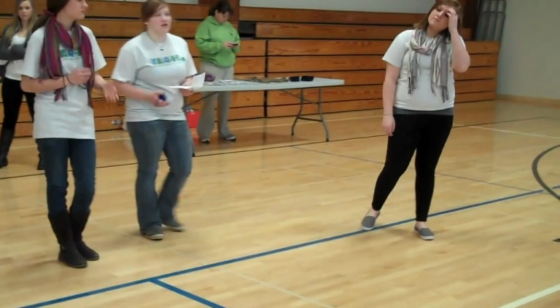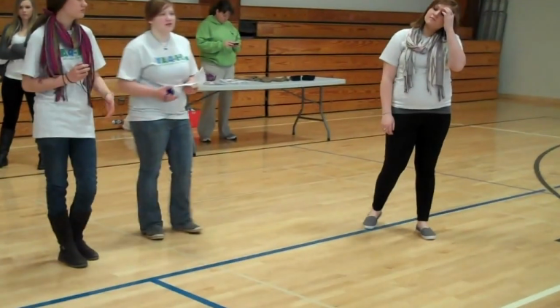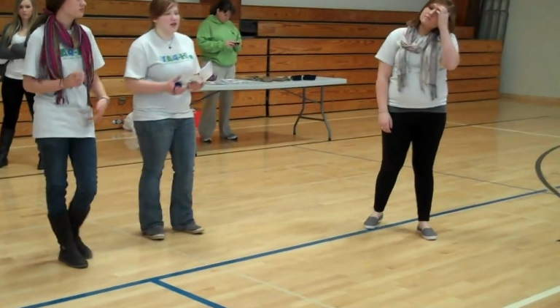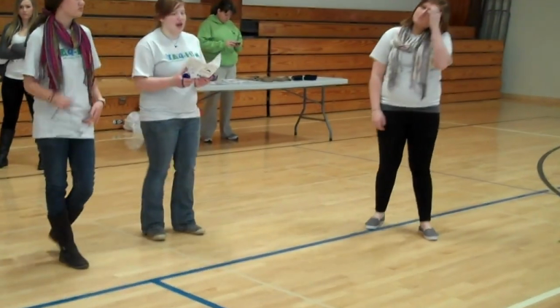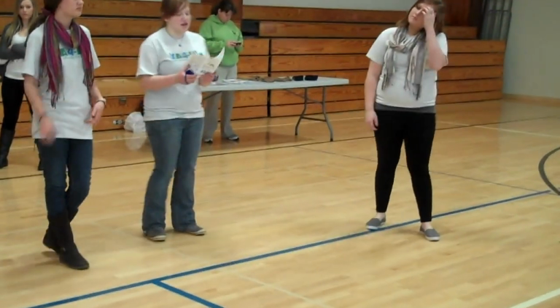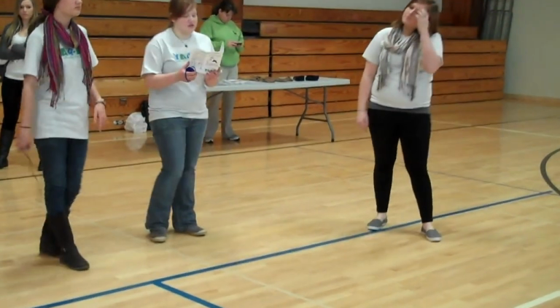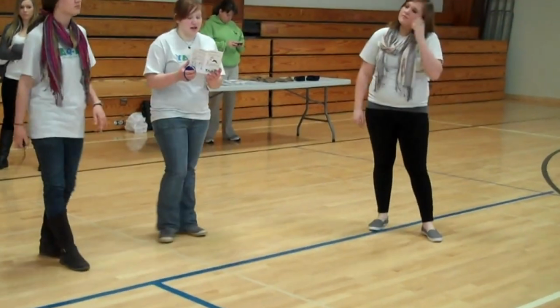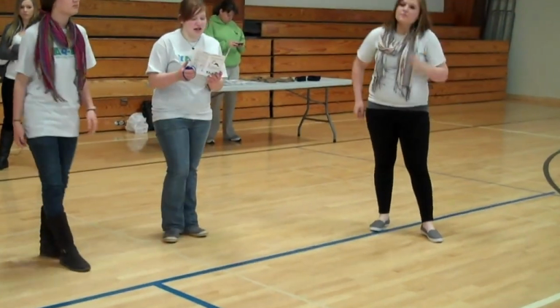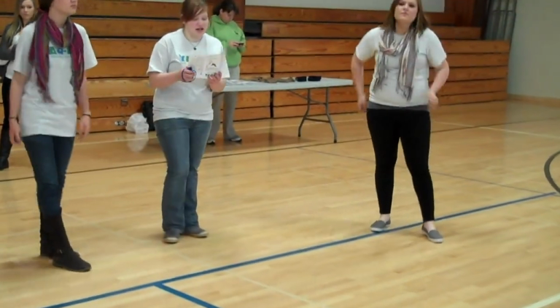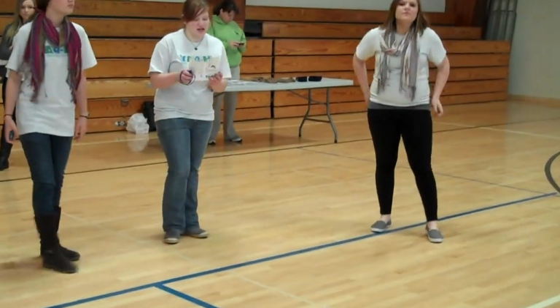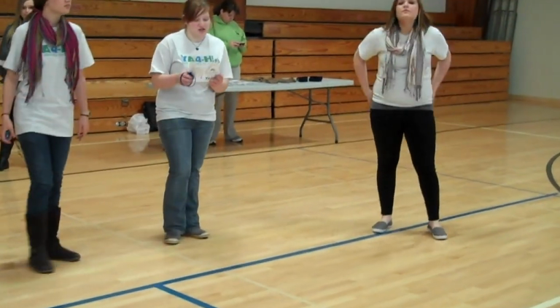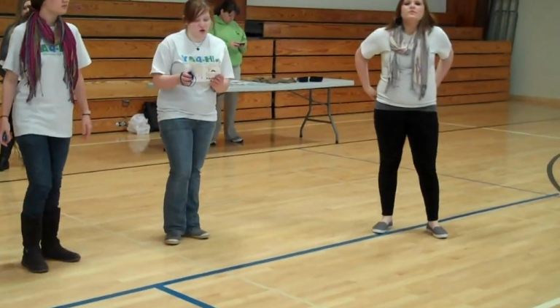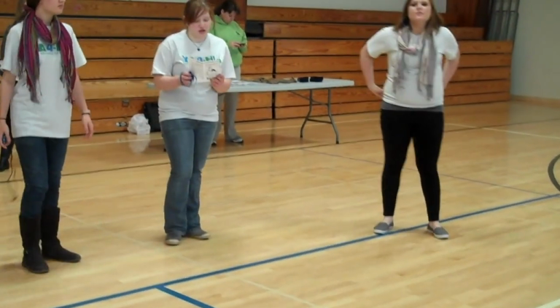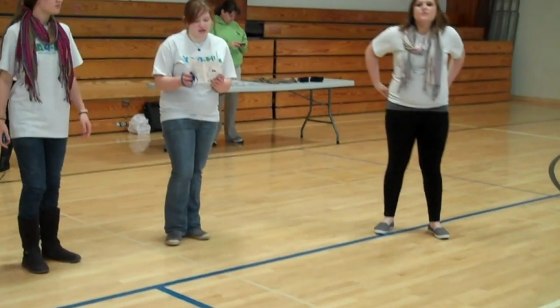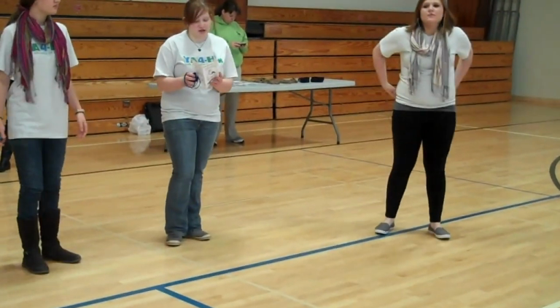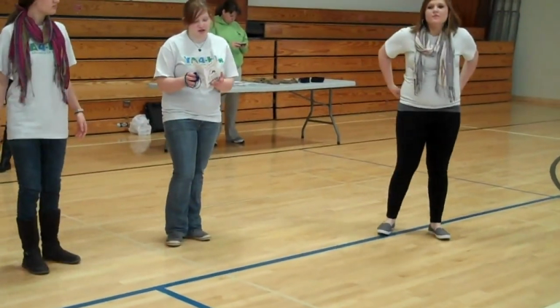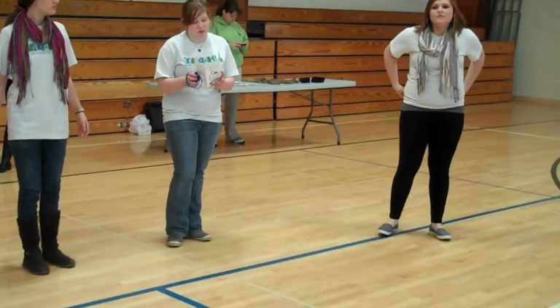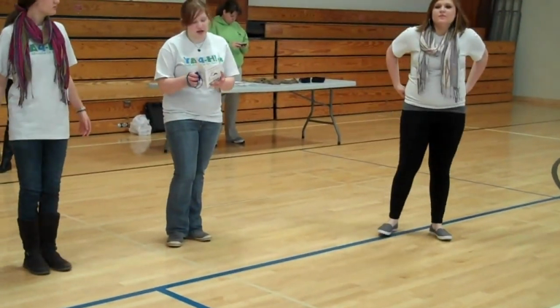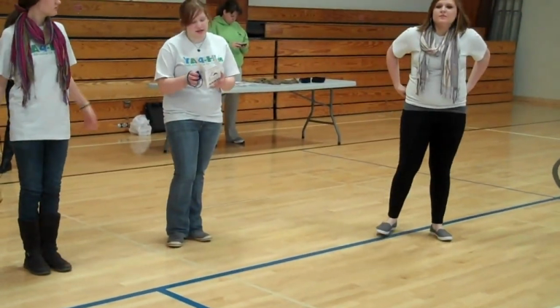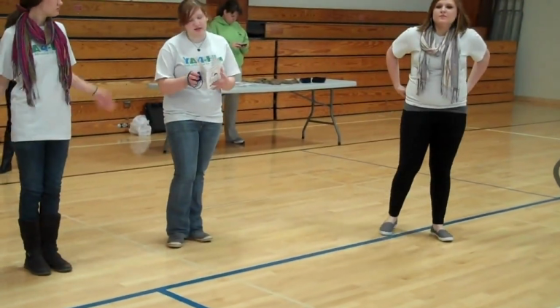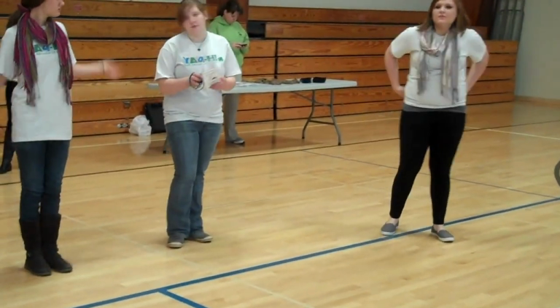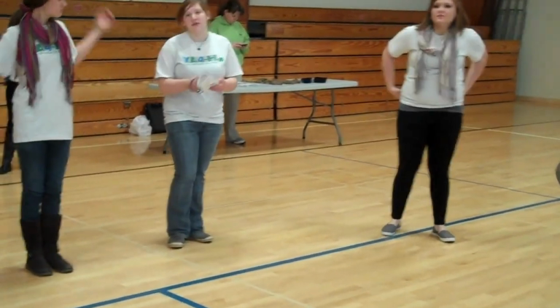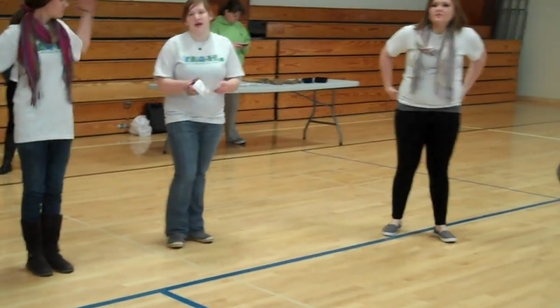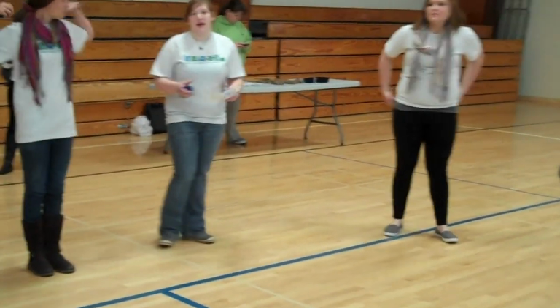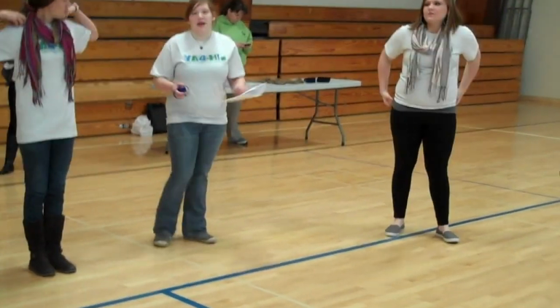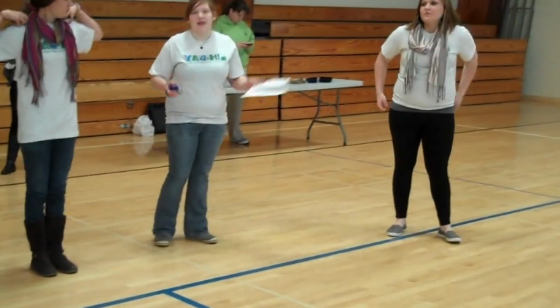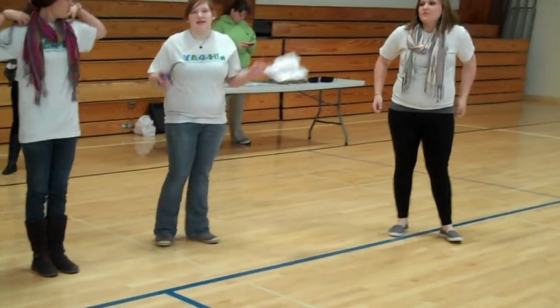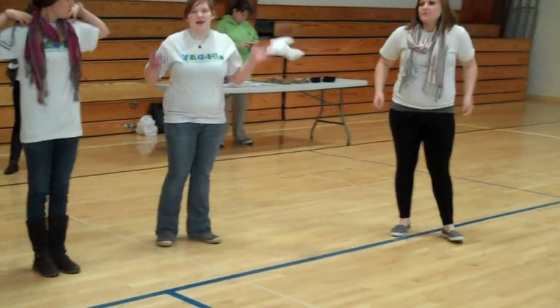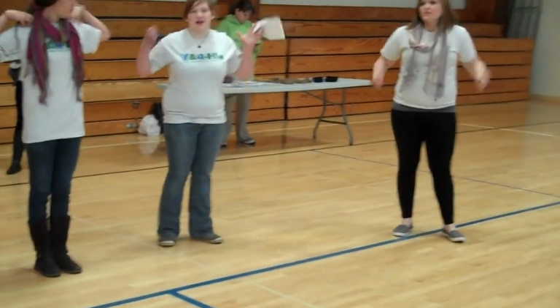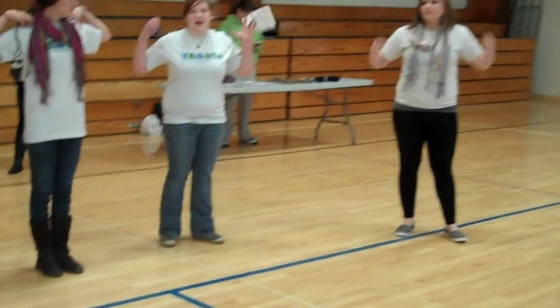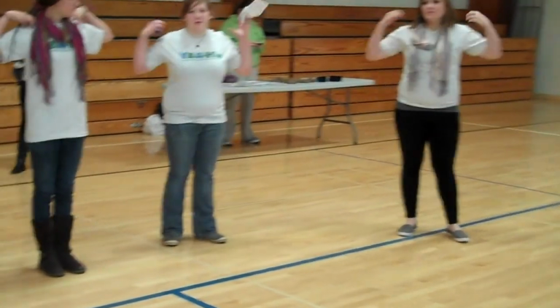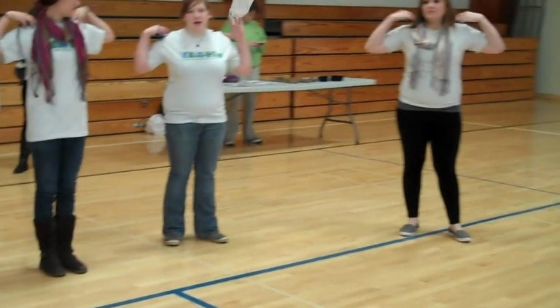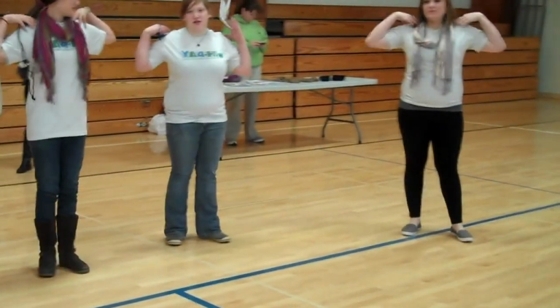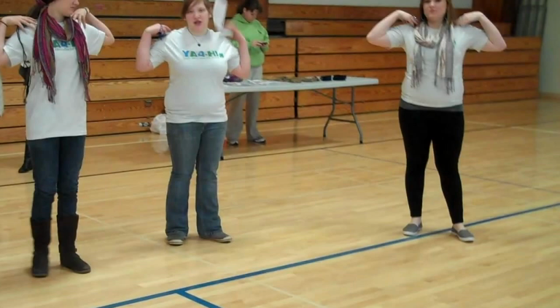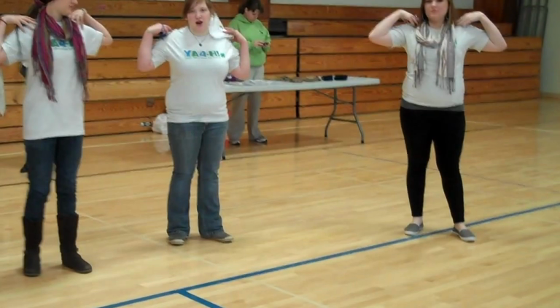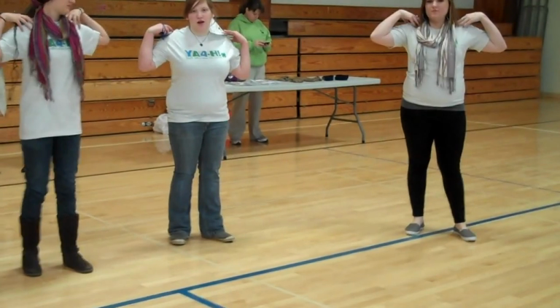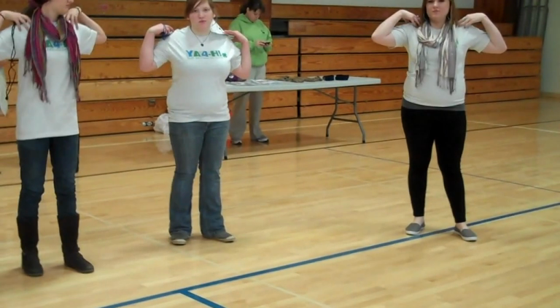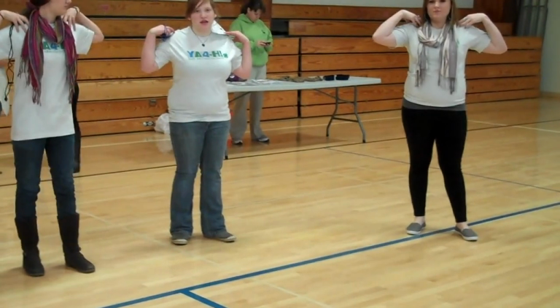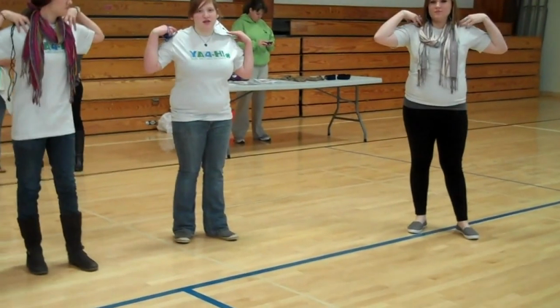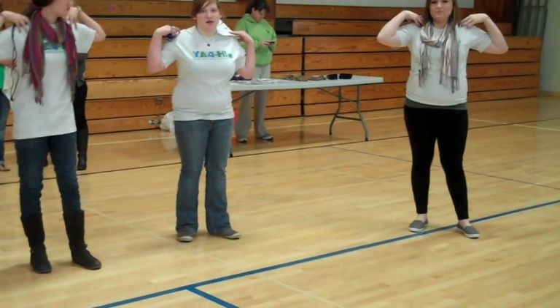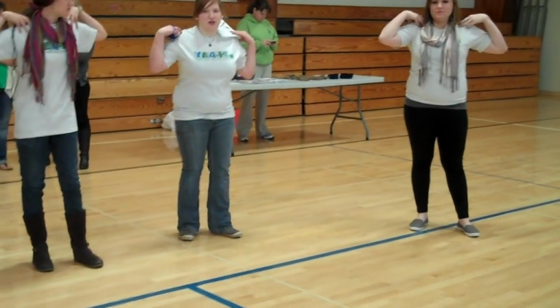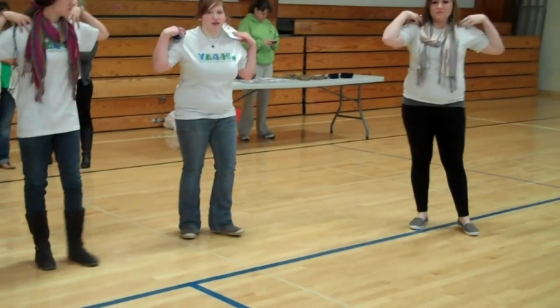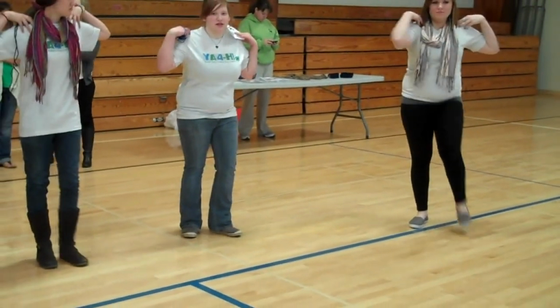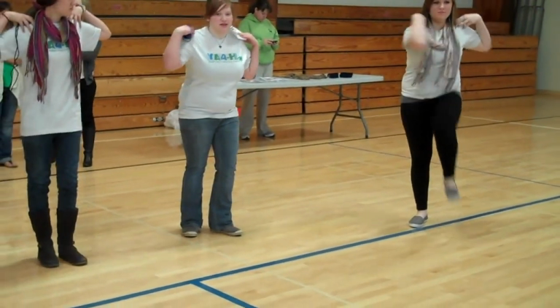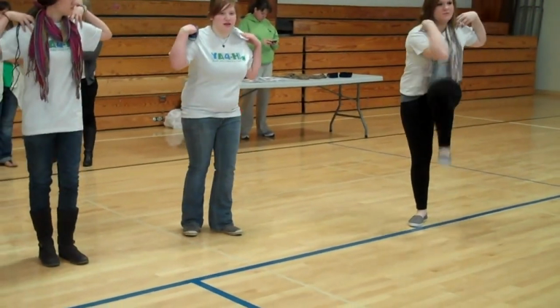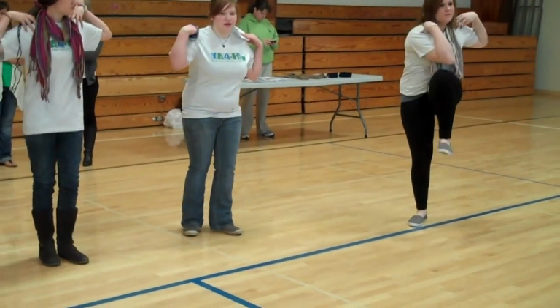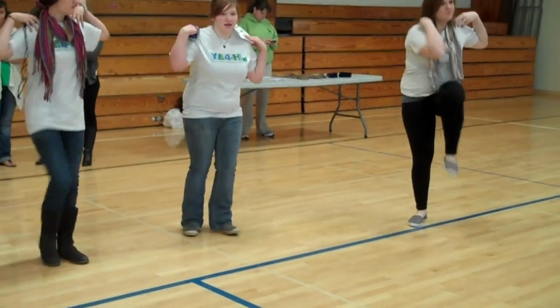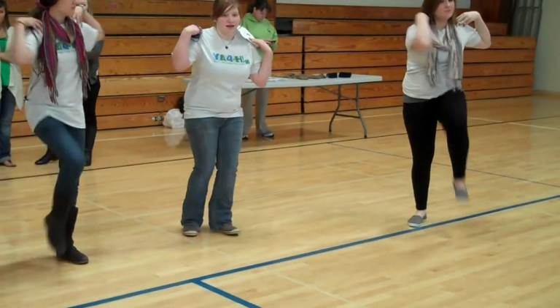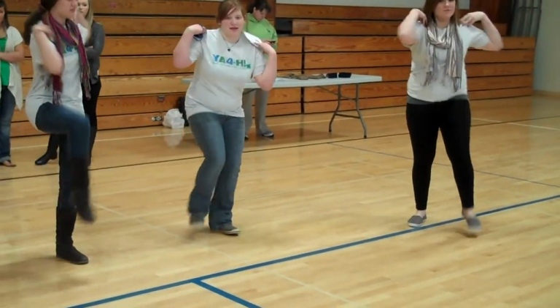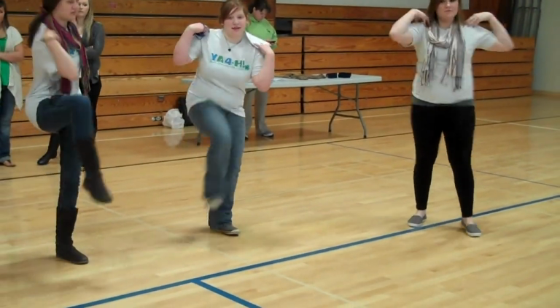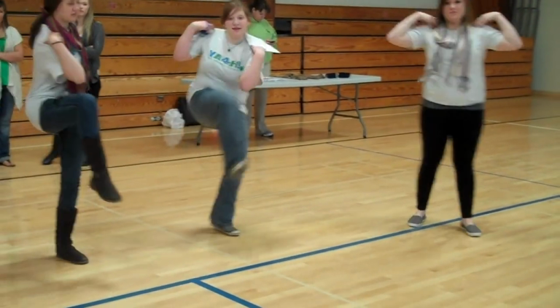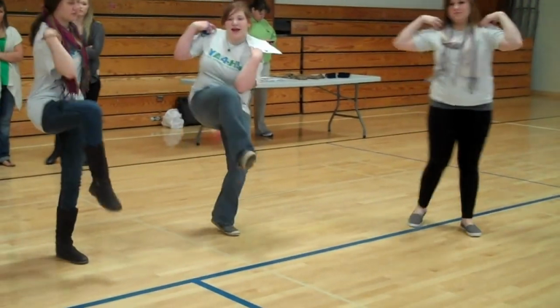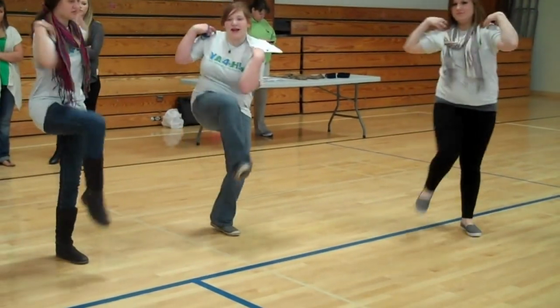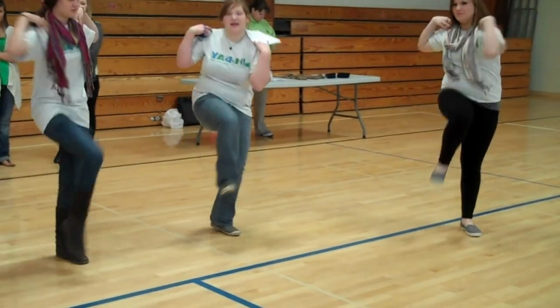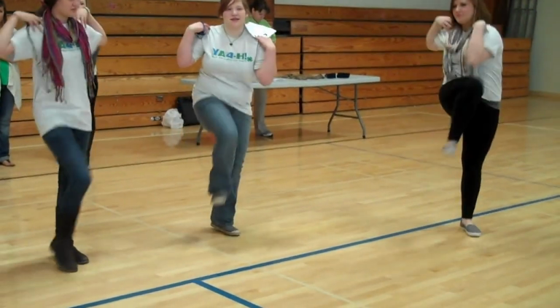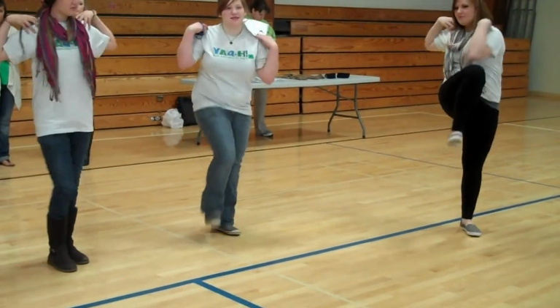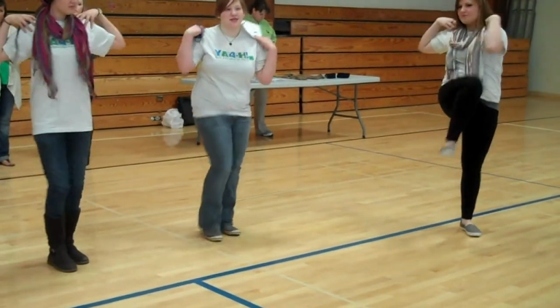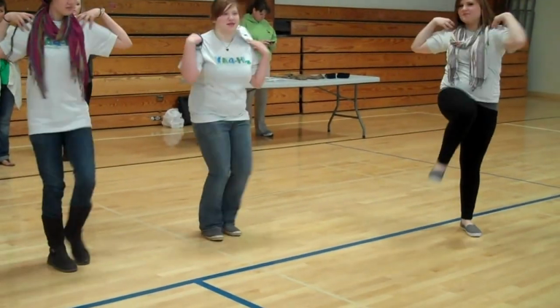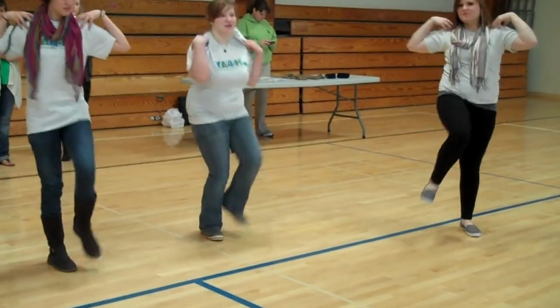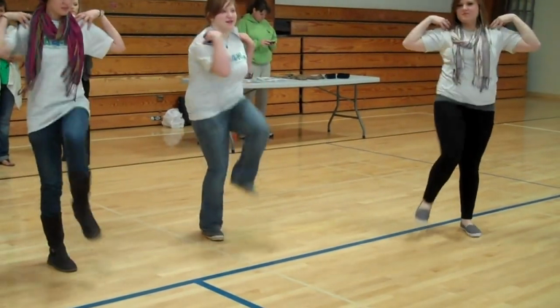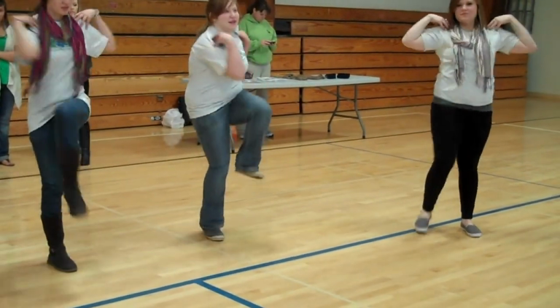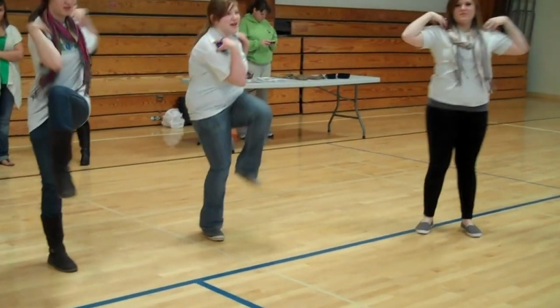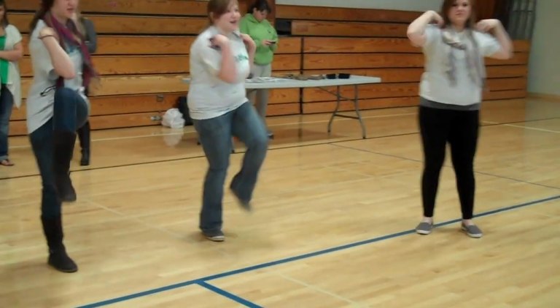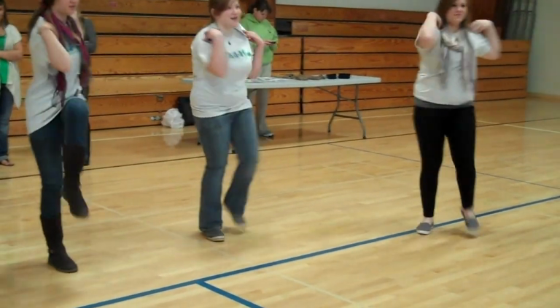So the next one is torso twists. You're going to put your arms on your shoulders and then touch your feet.